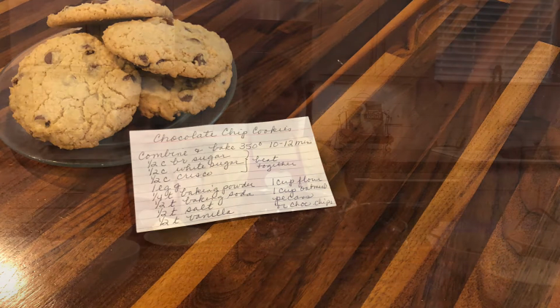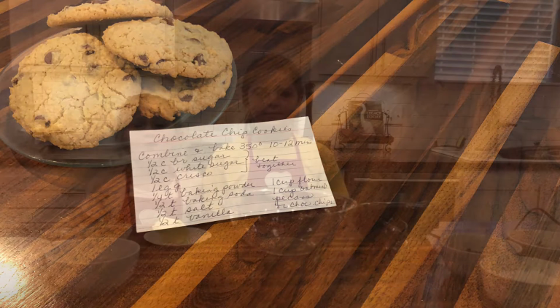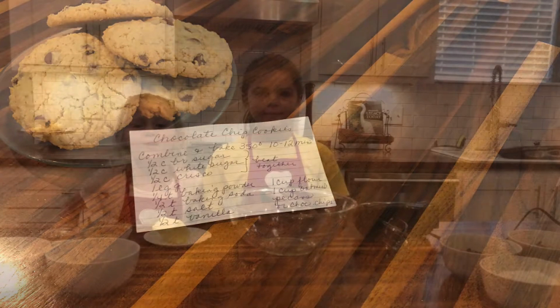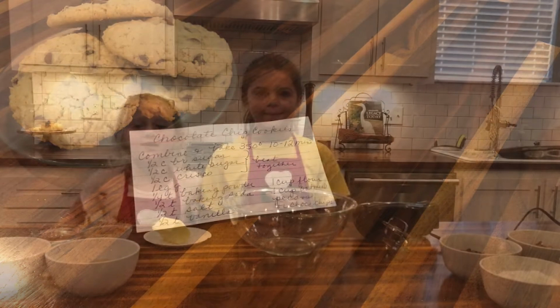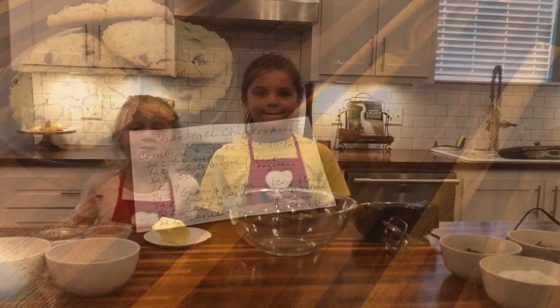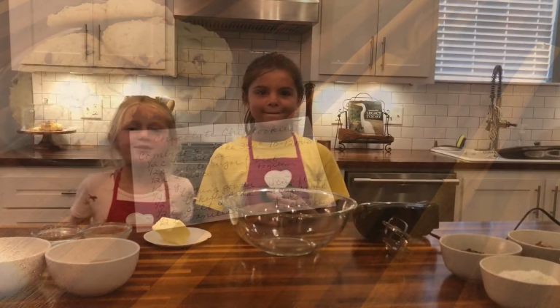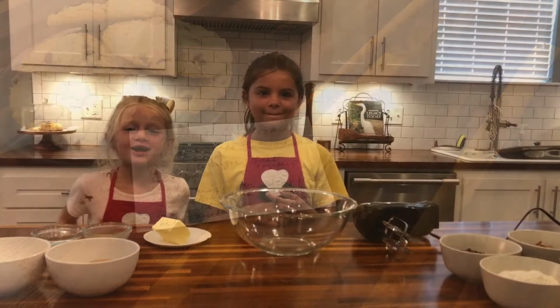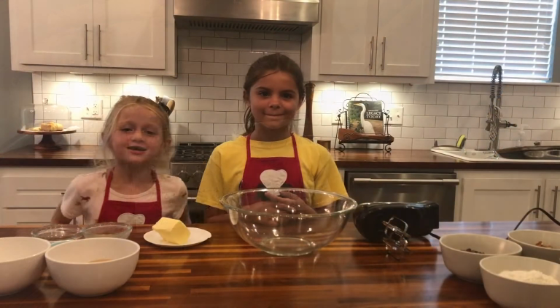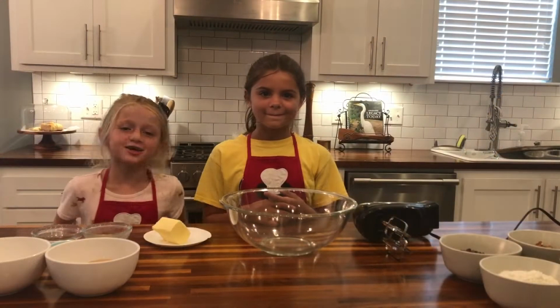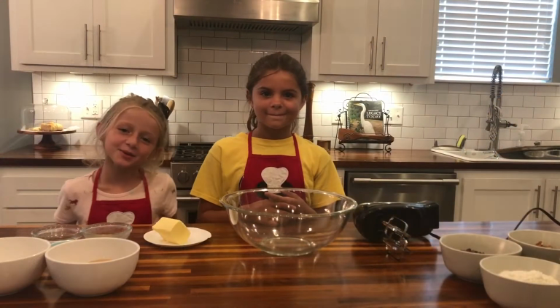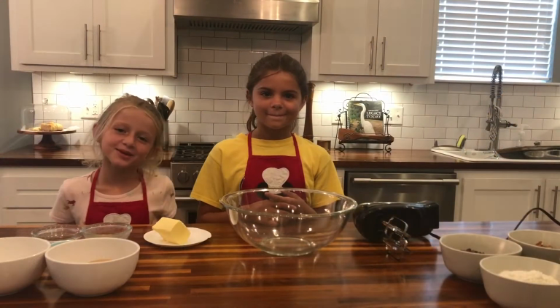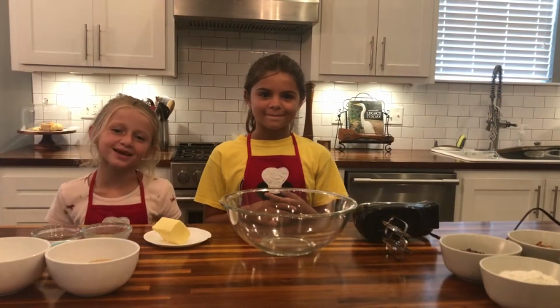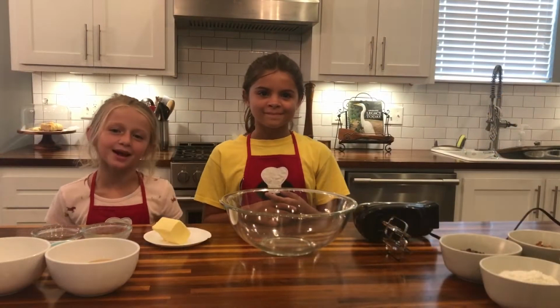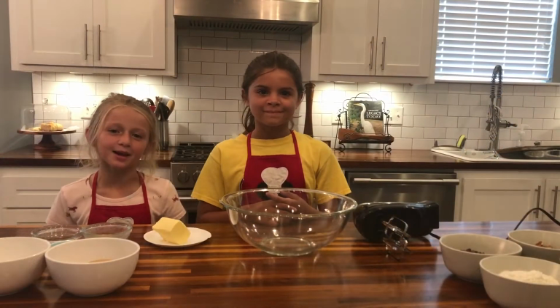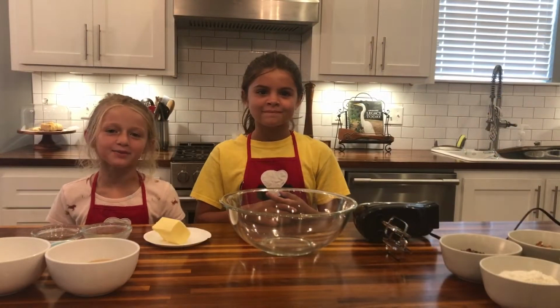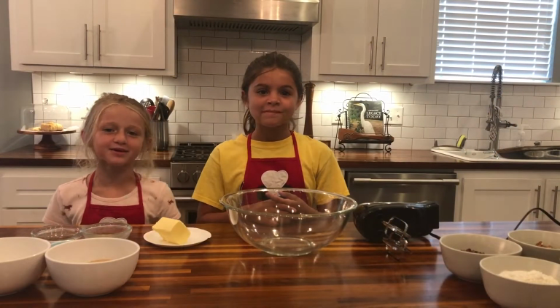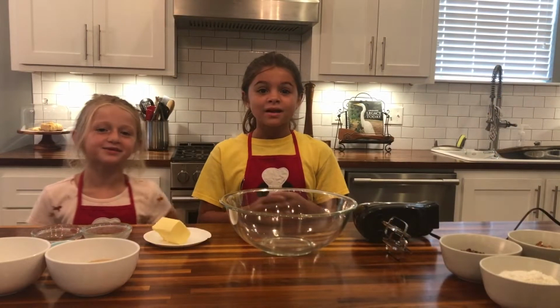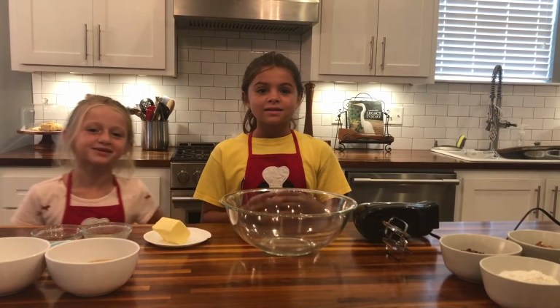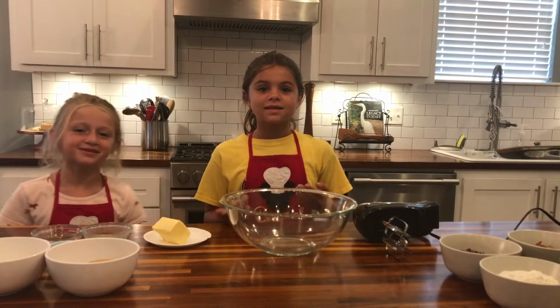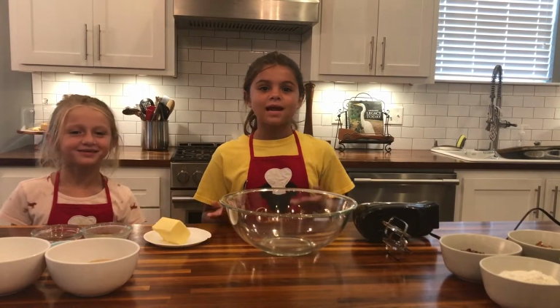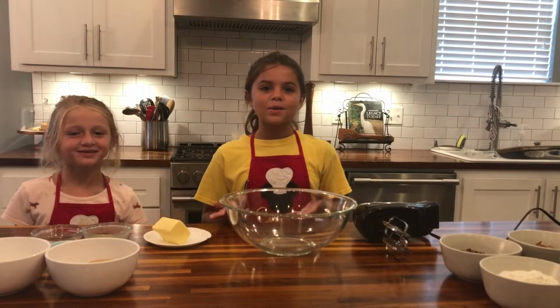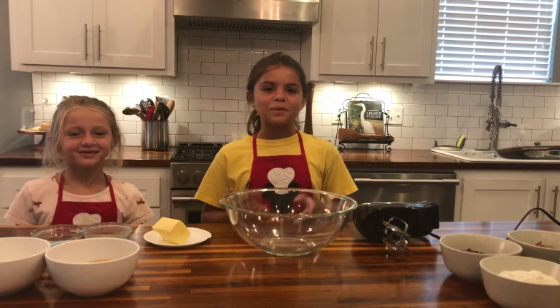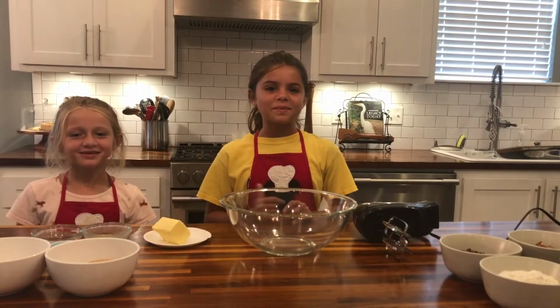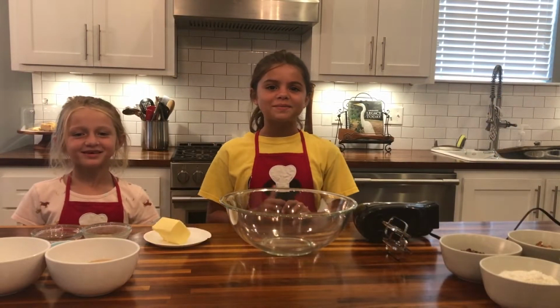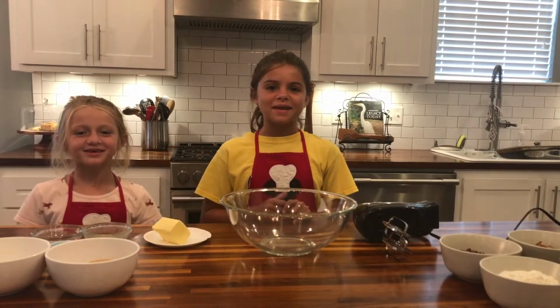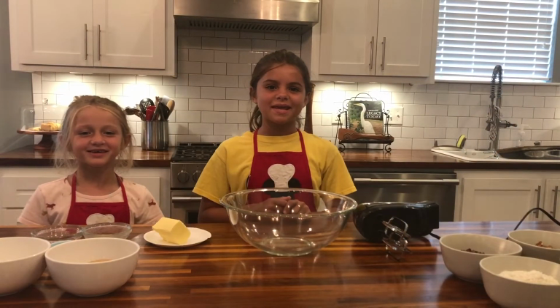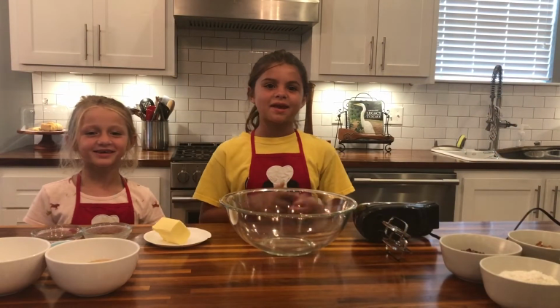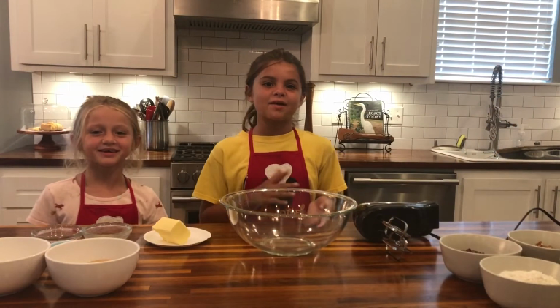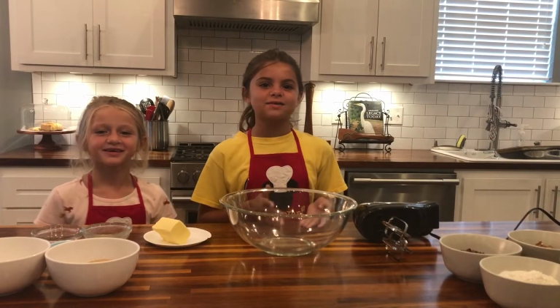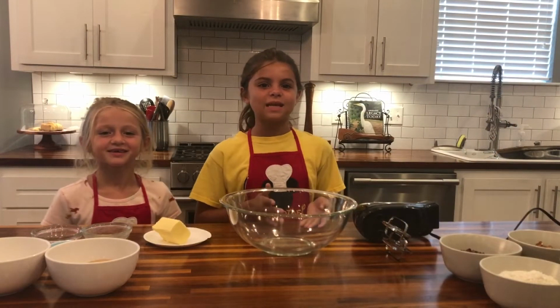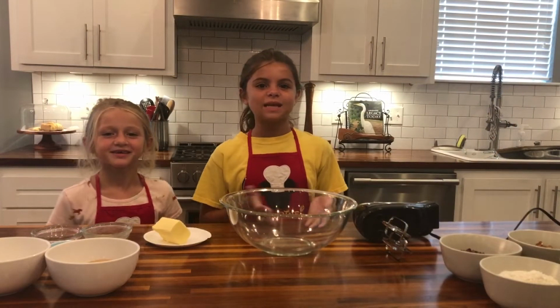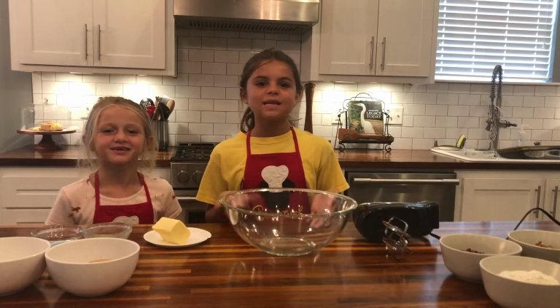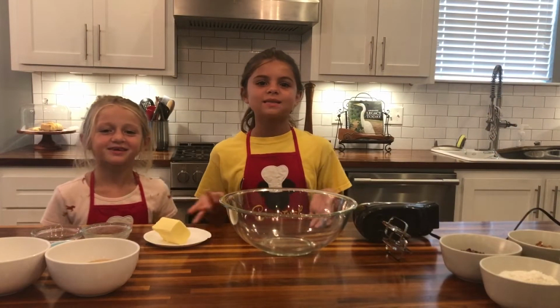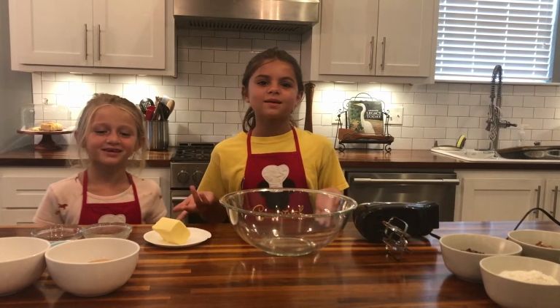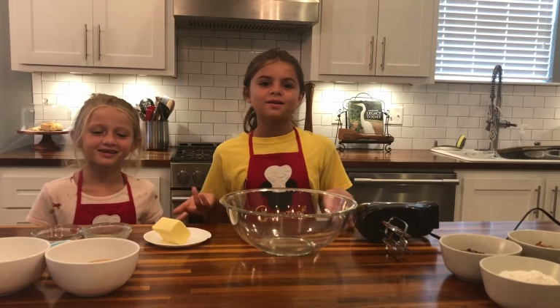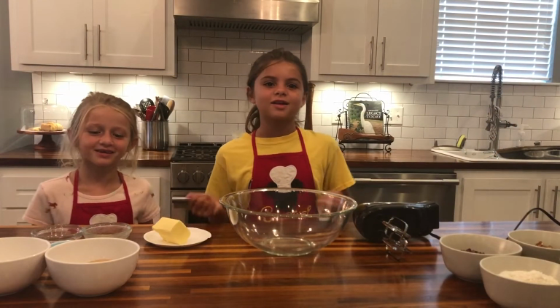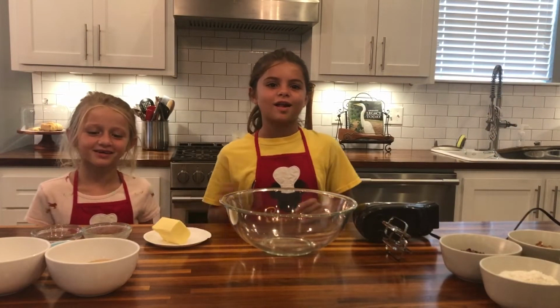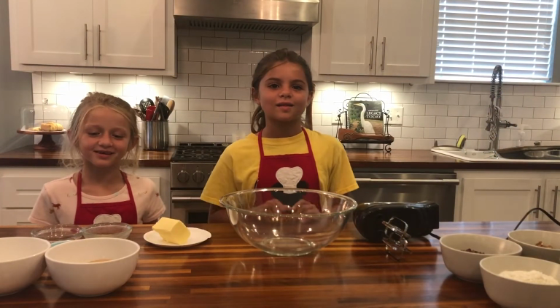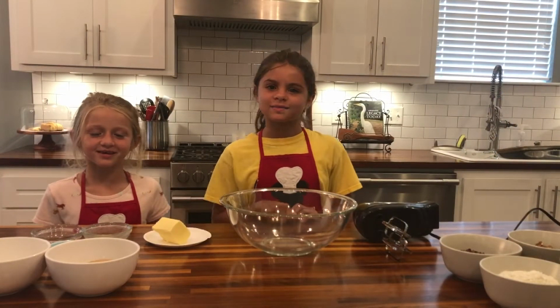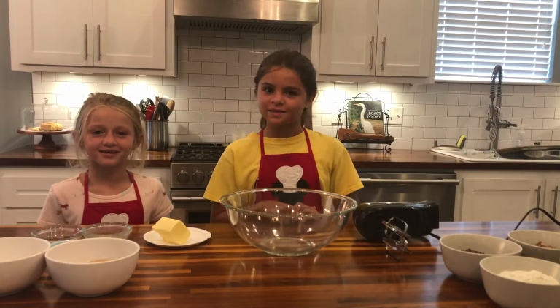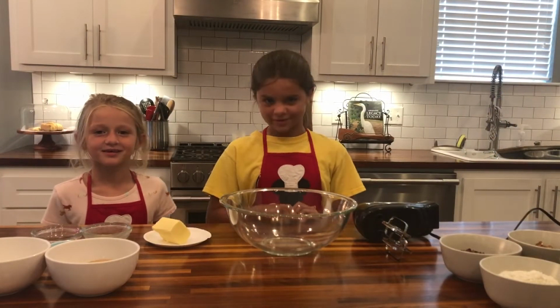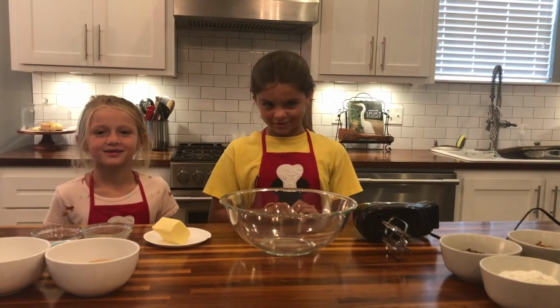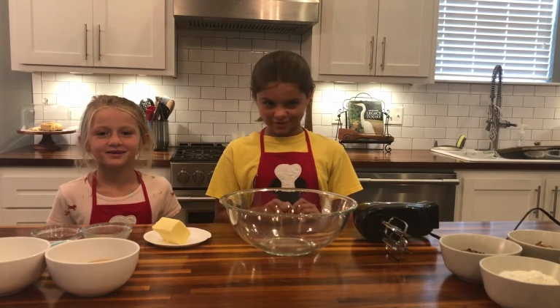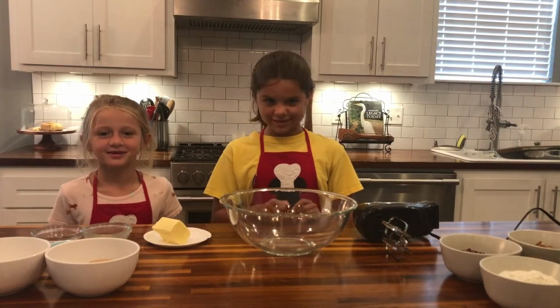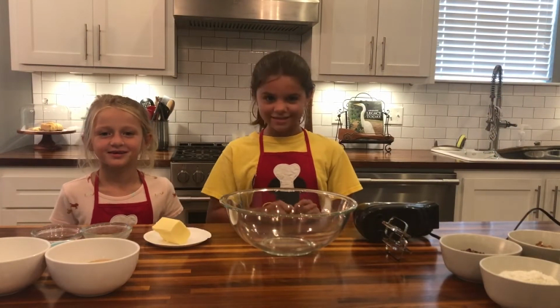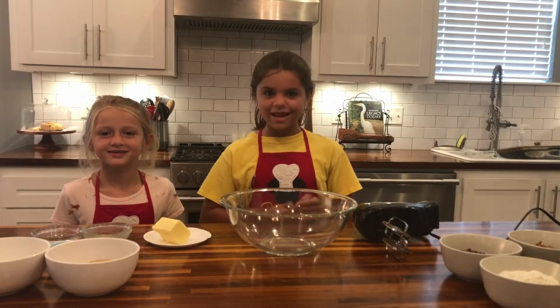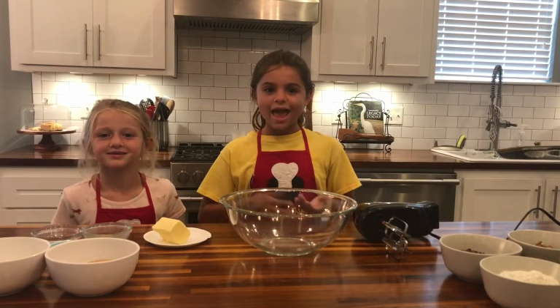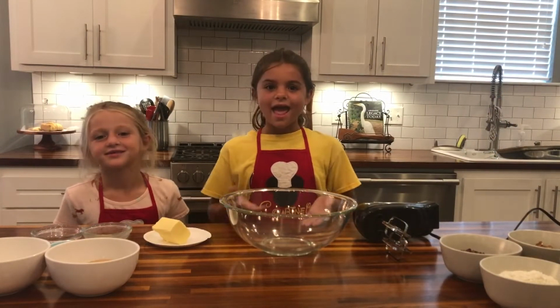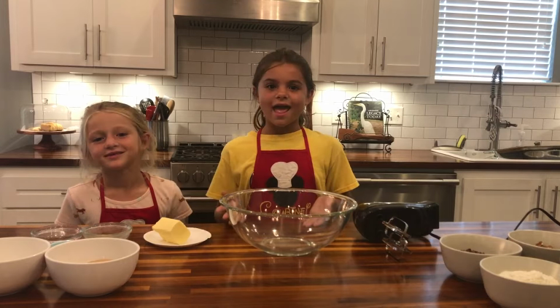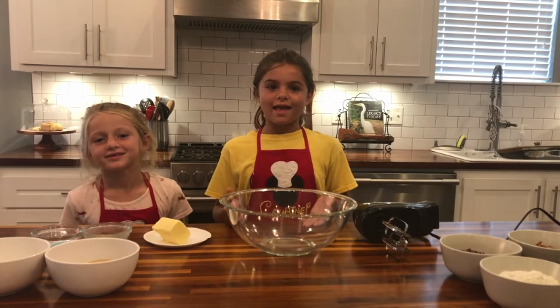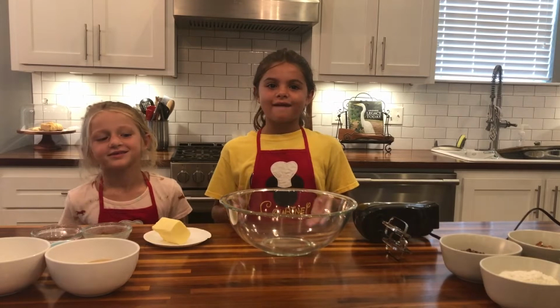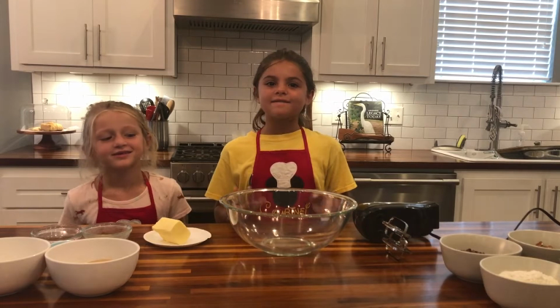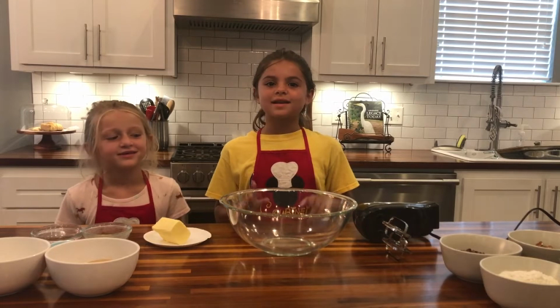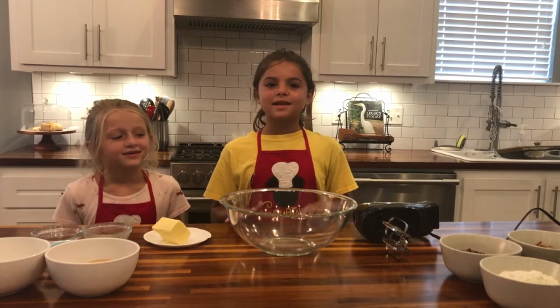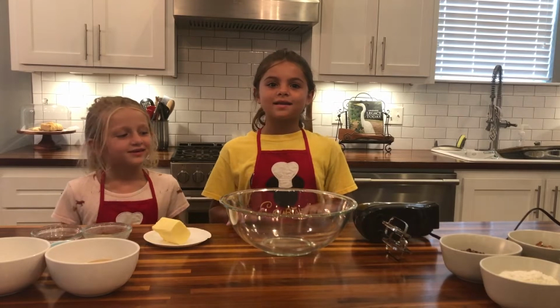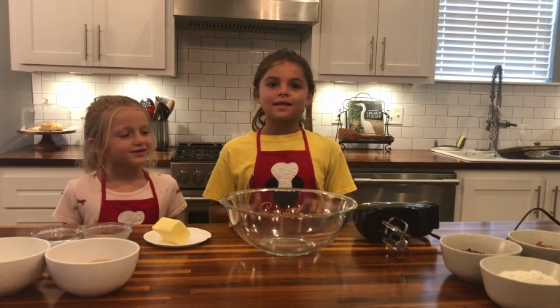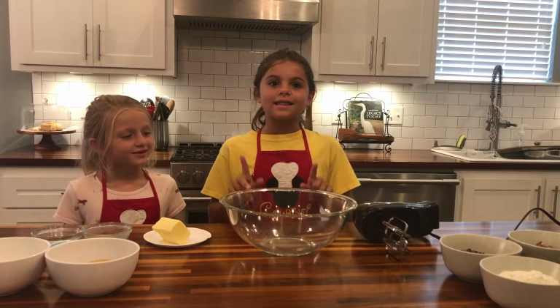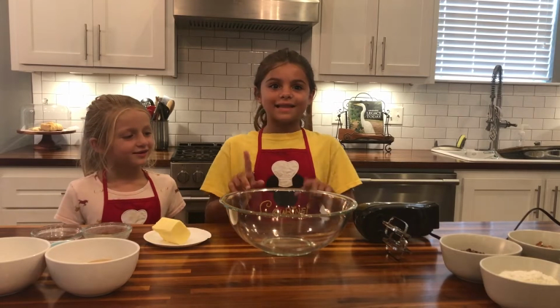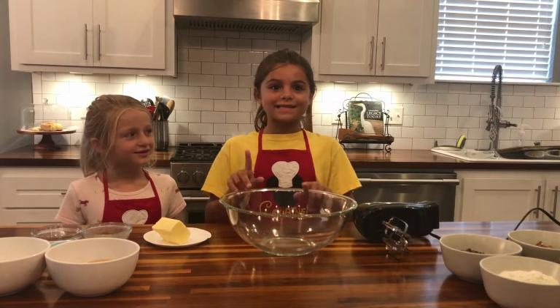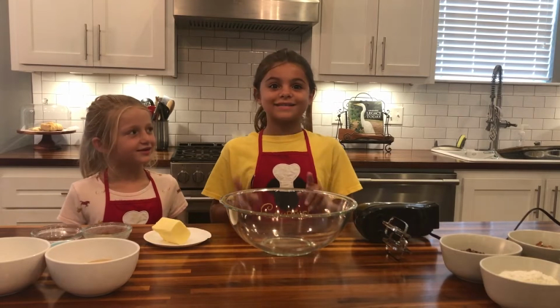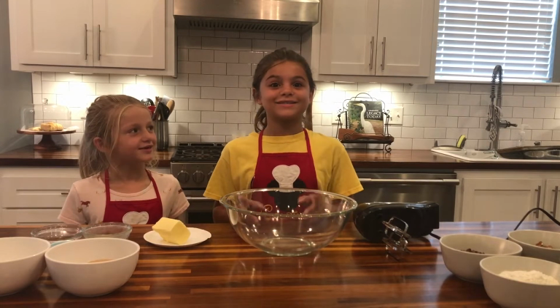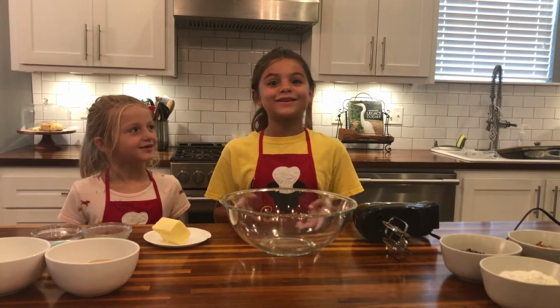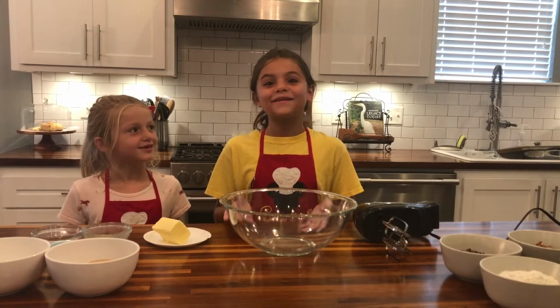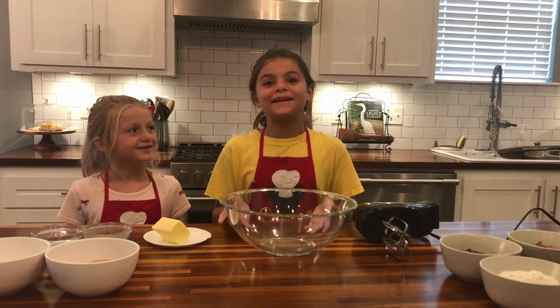Welcome back to Cooking with the Campos. Today we'll be making our Dee Dee's chocolate chip cookies — let's get started.